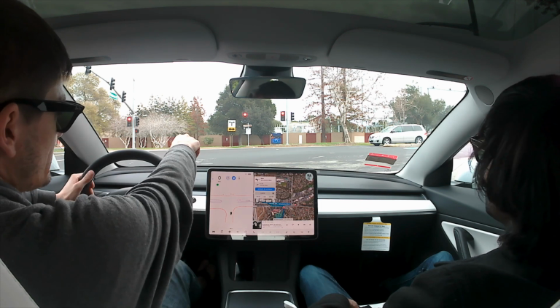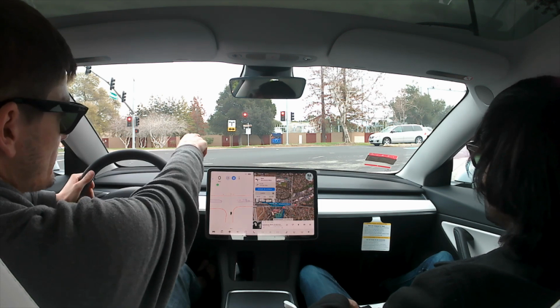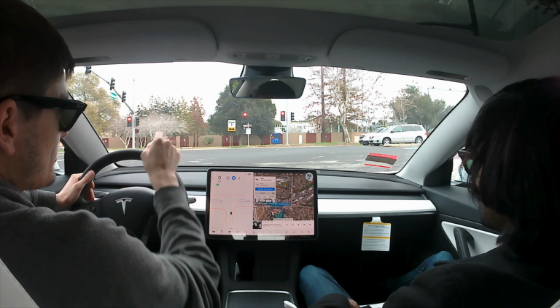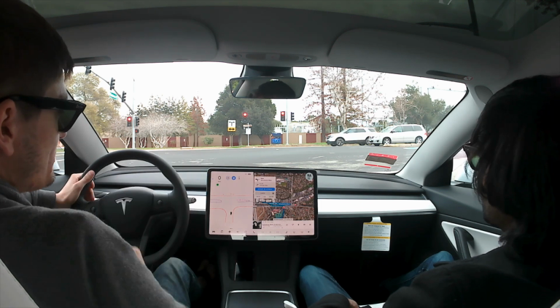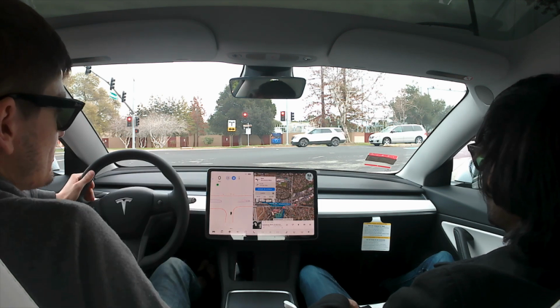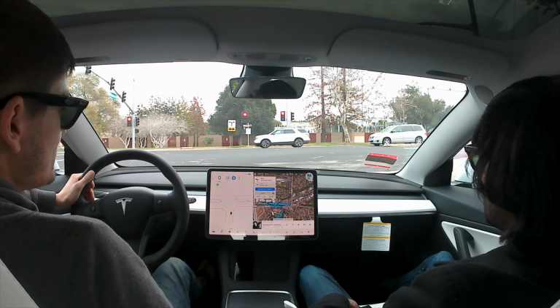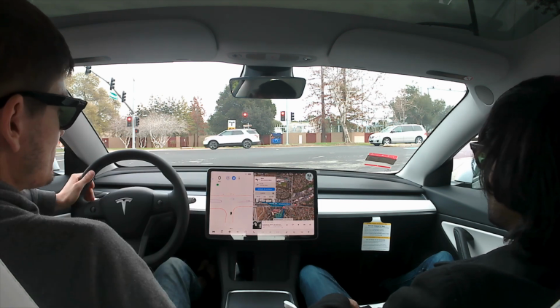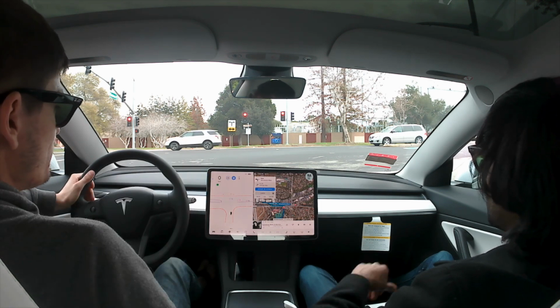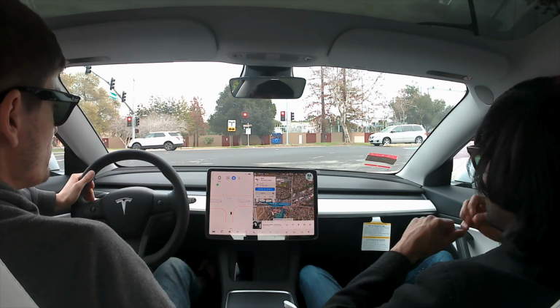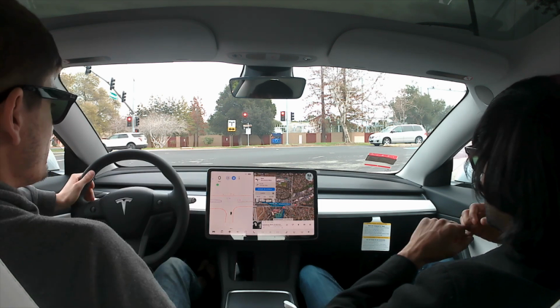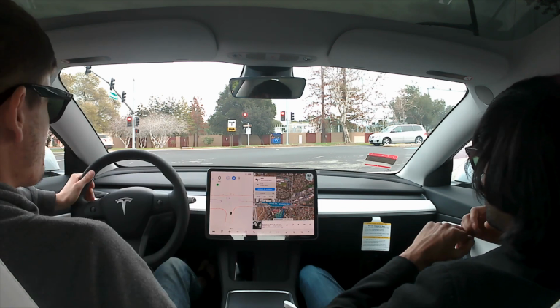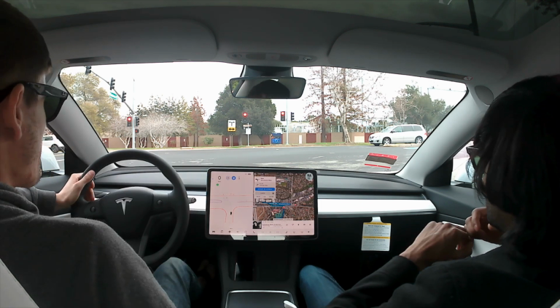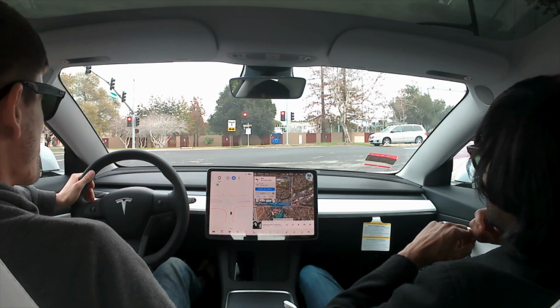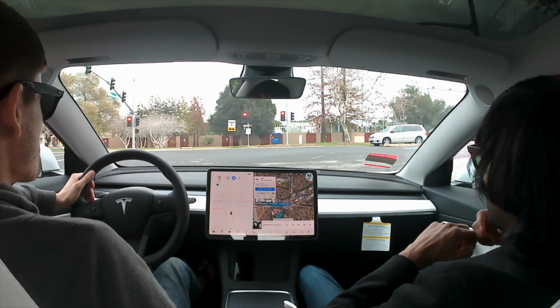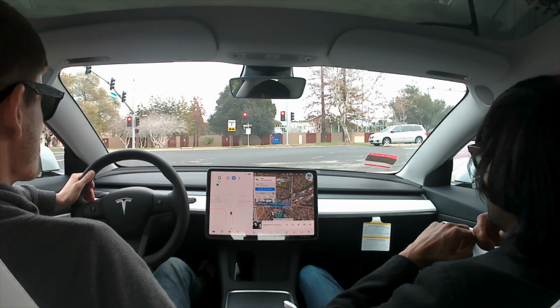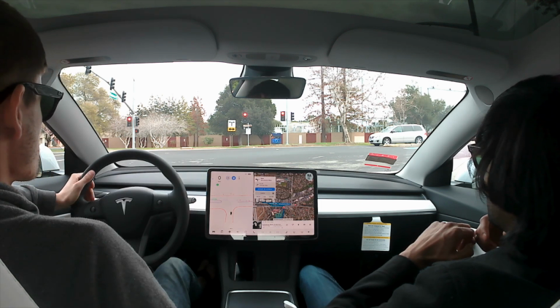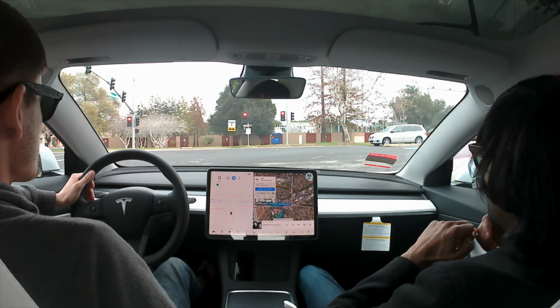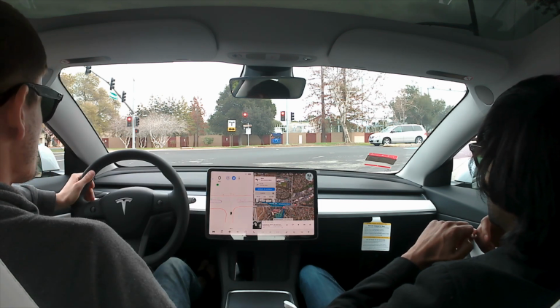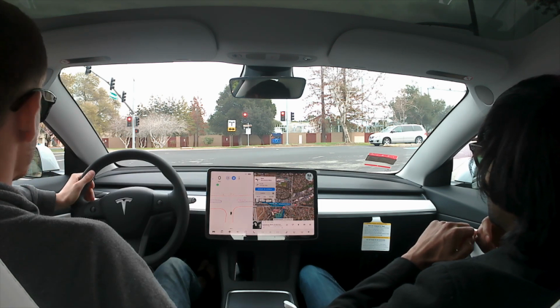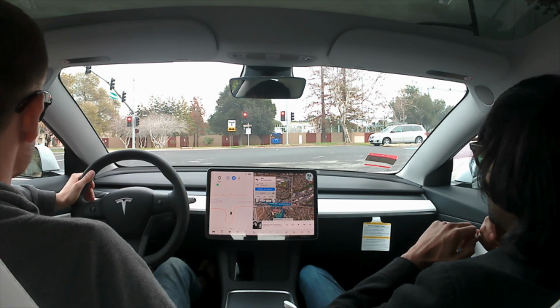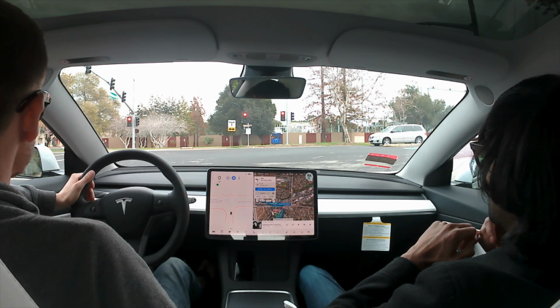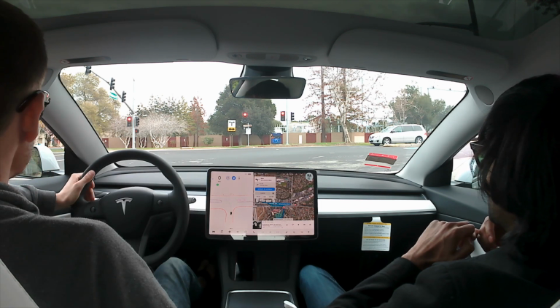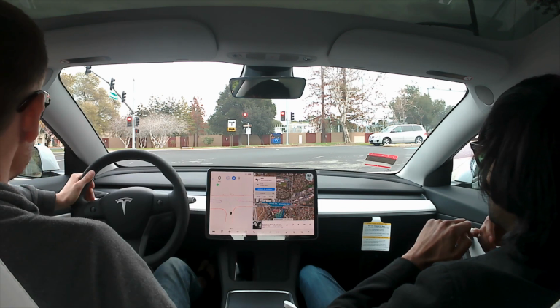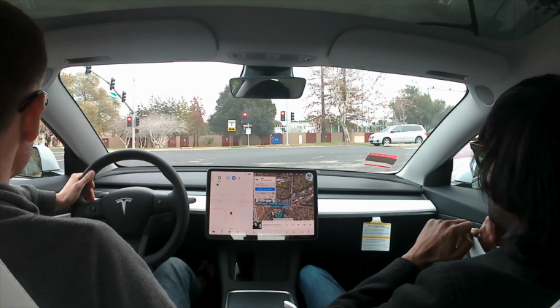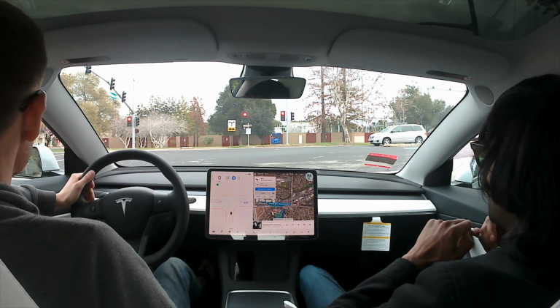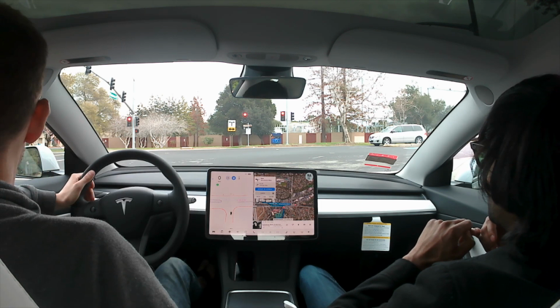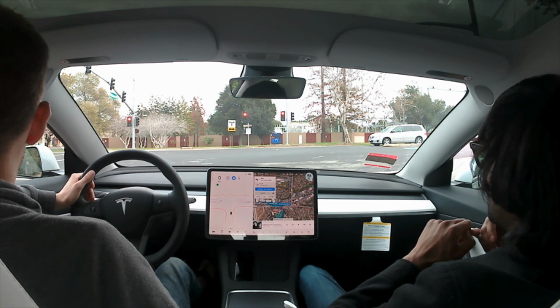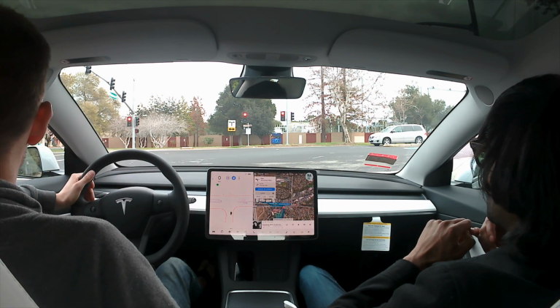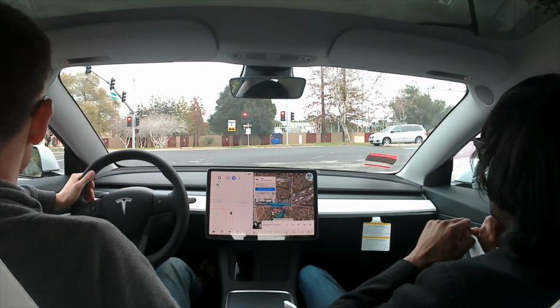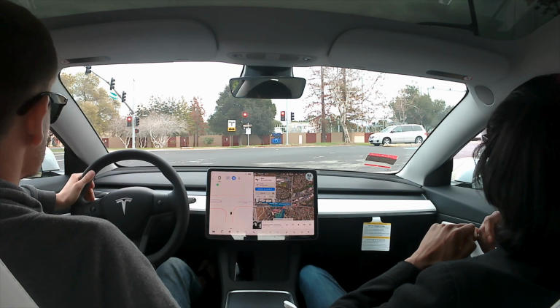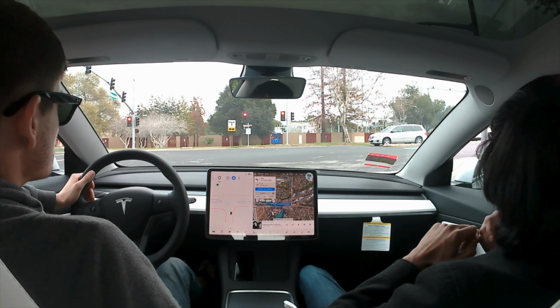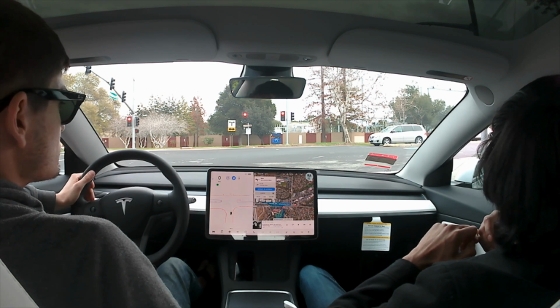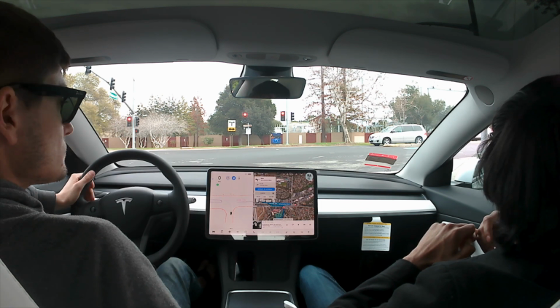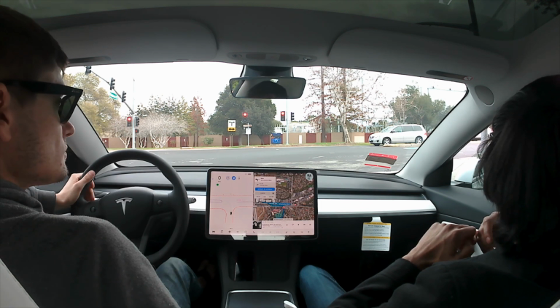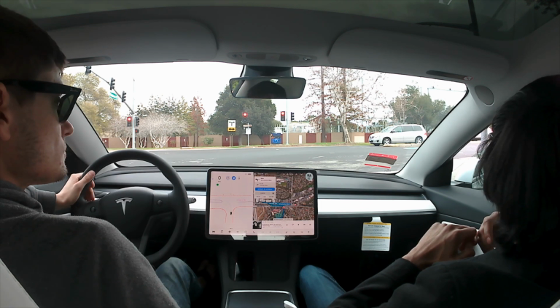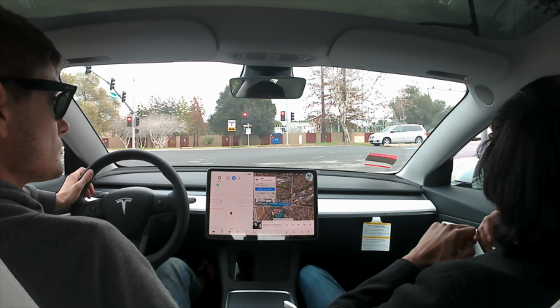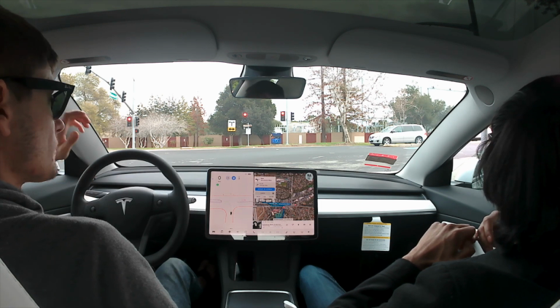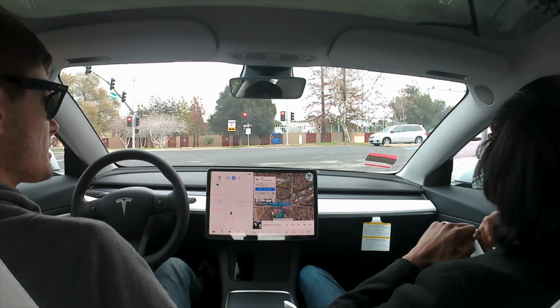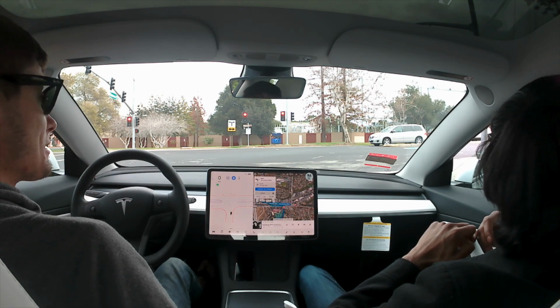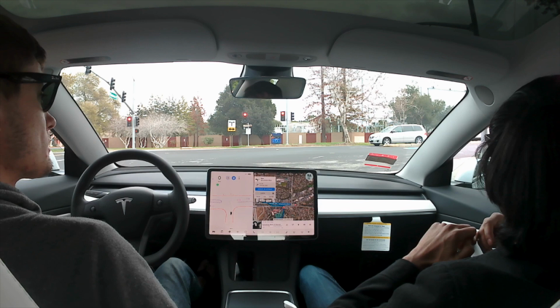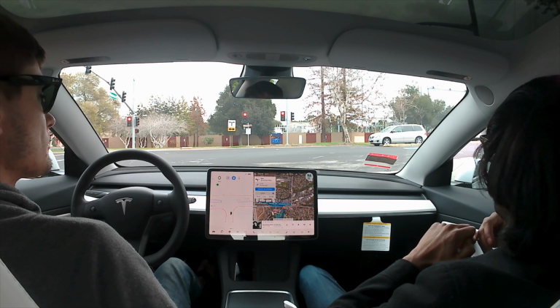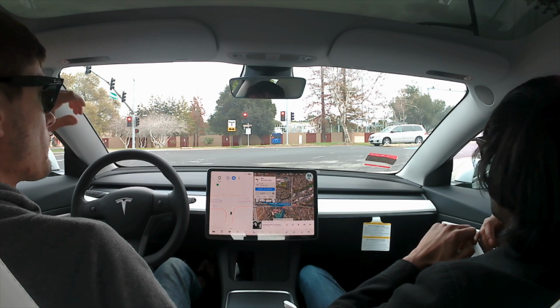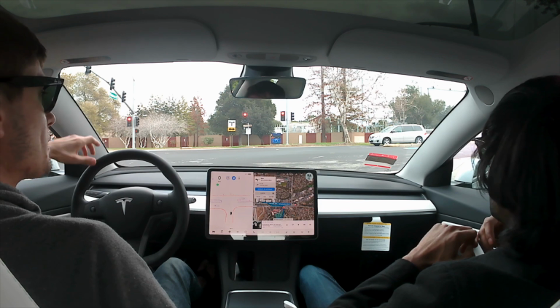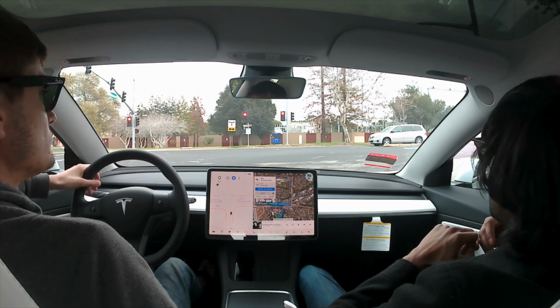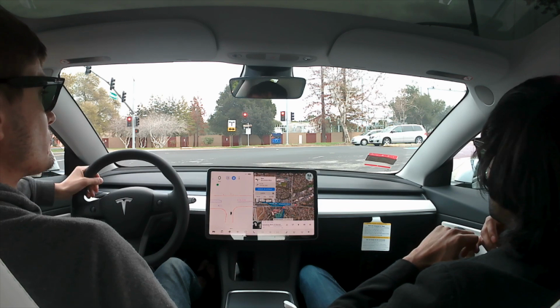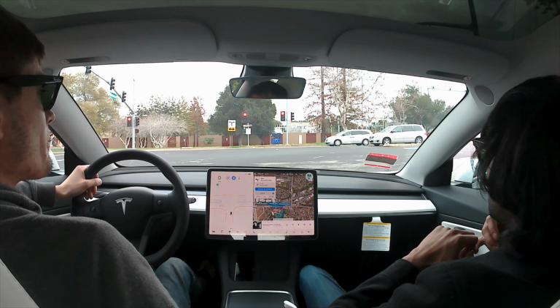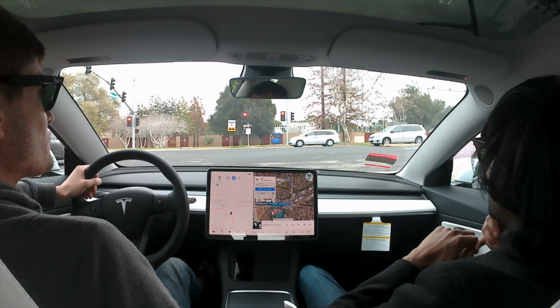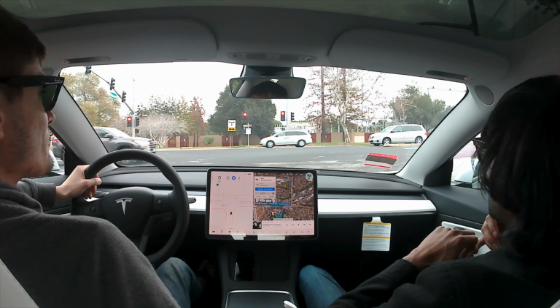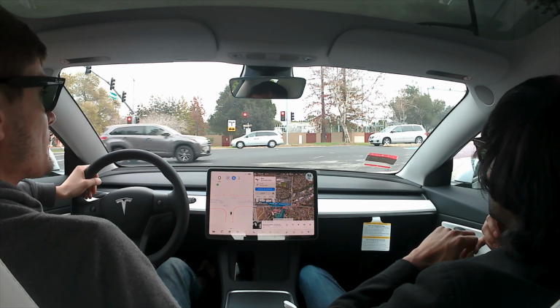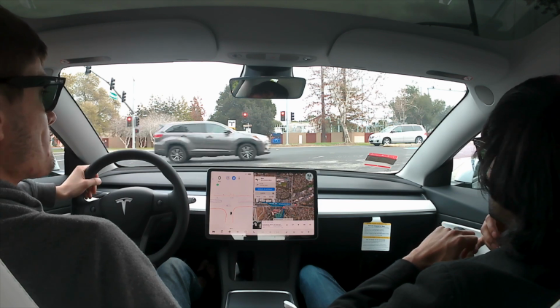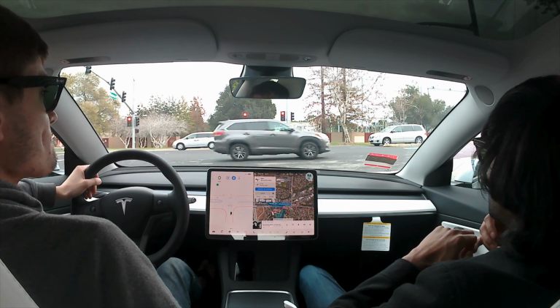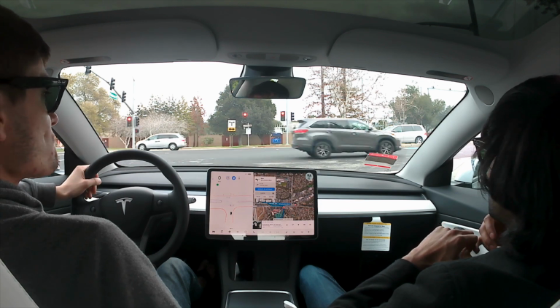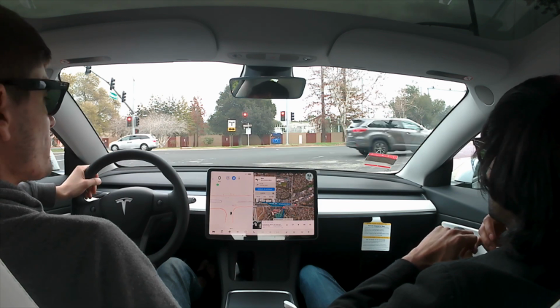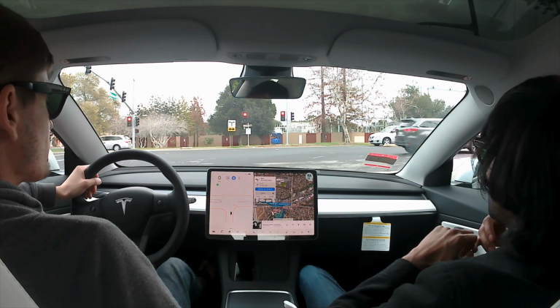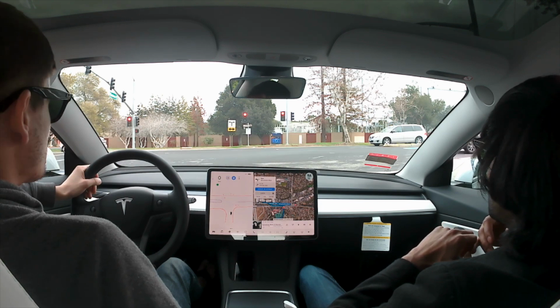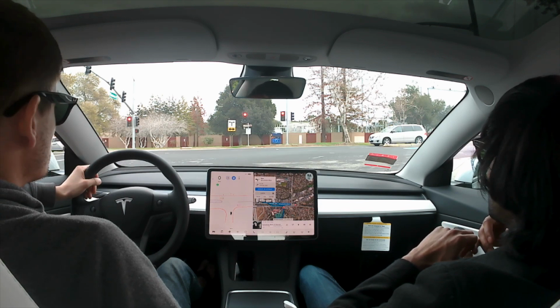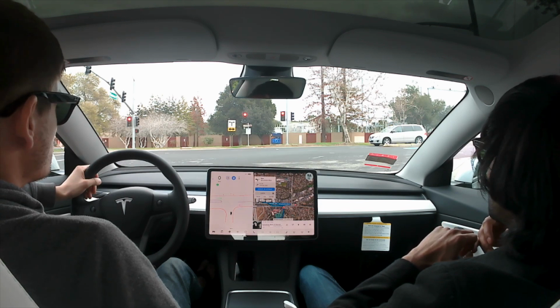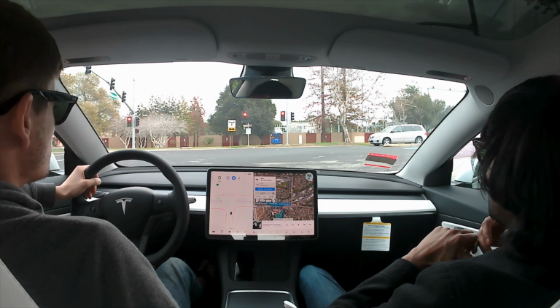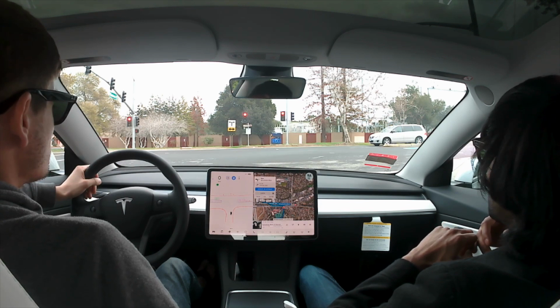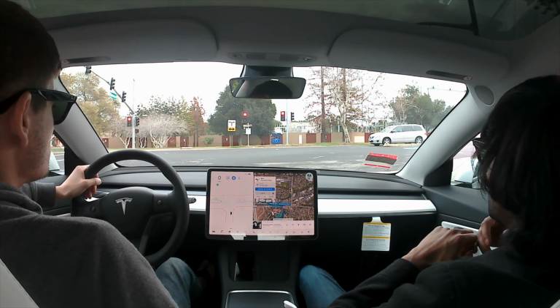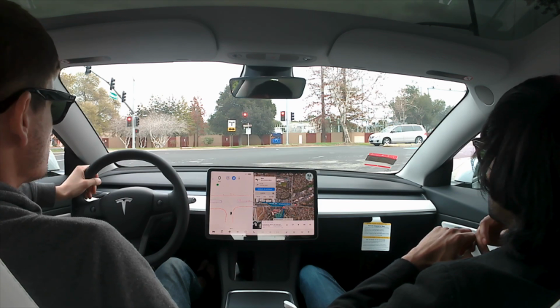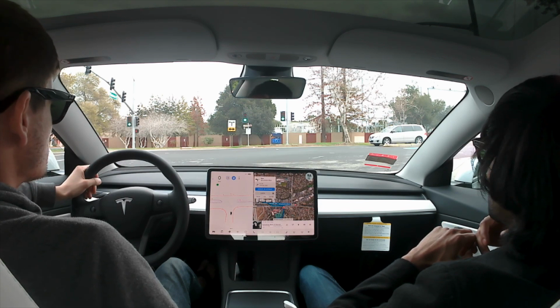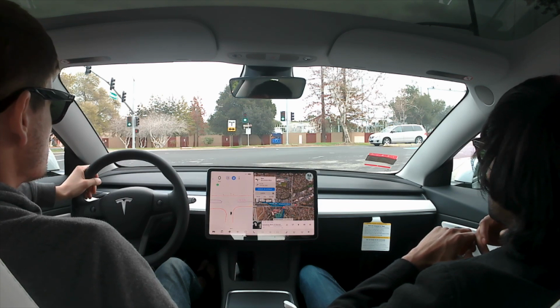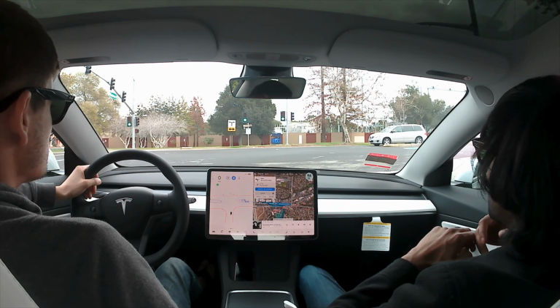Here we are going to turn left and Netflix will be on our right. We go into the second entrance of Netflix to reach Building E.